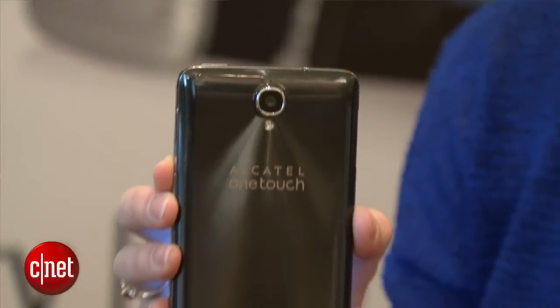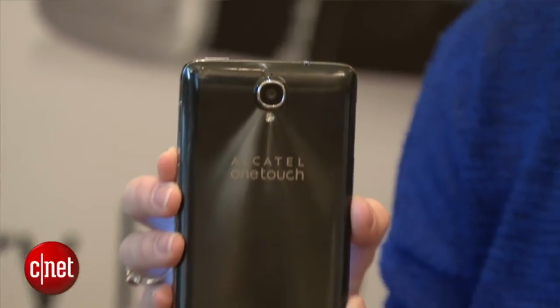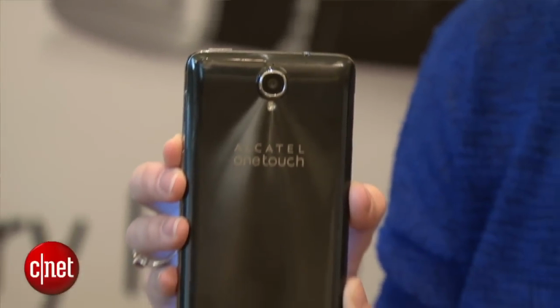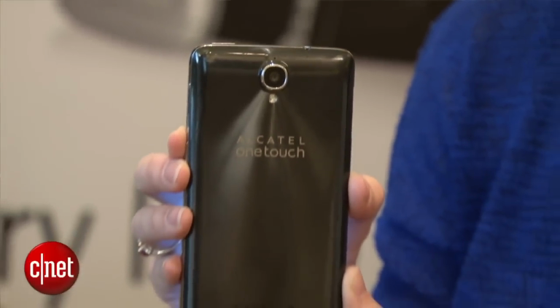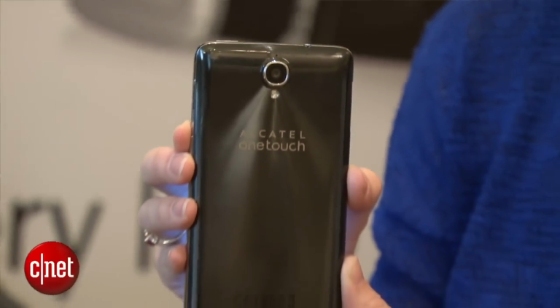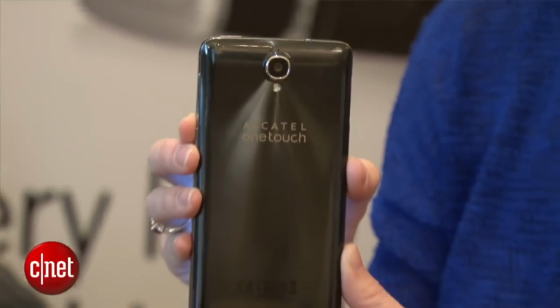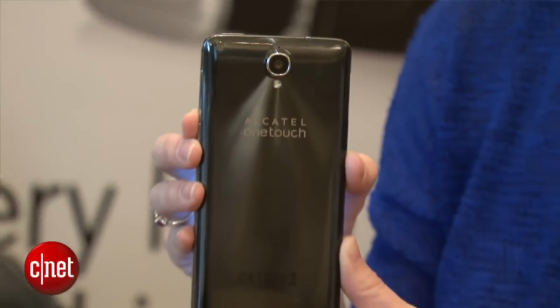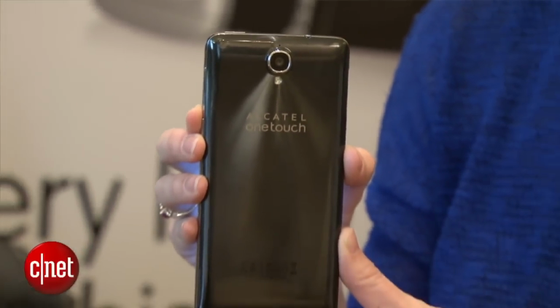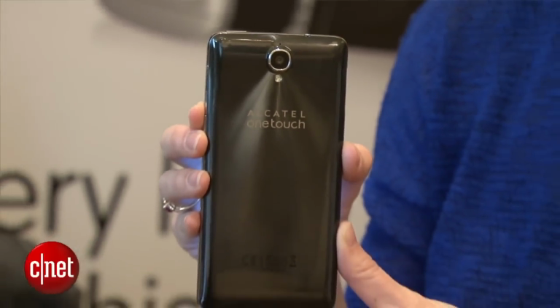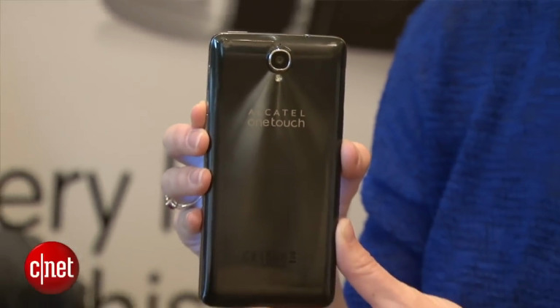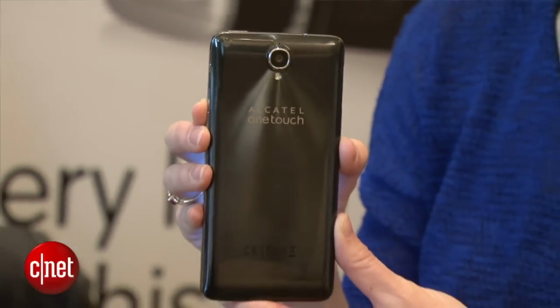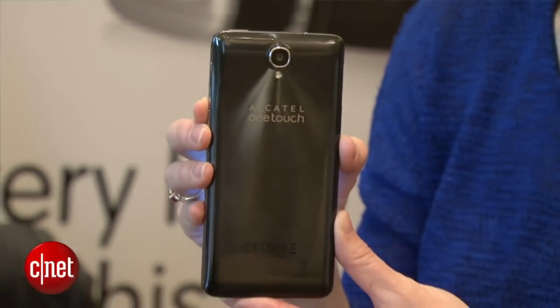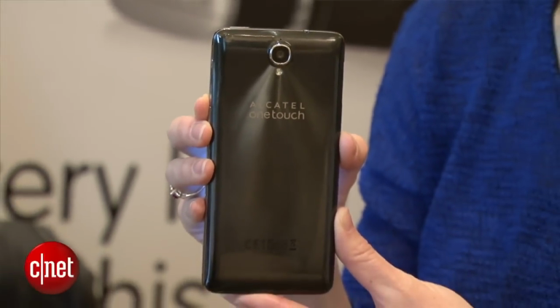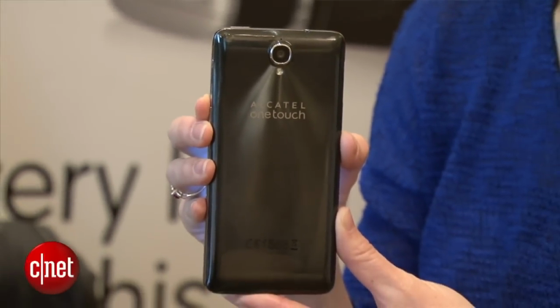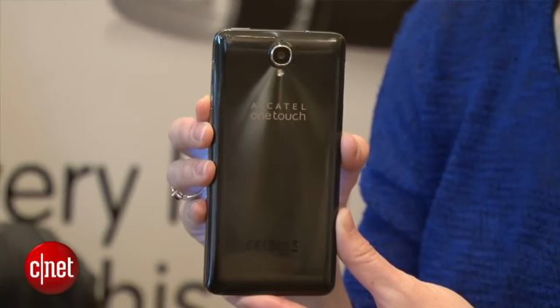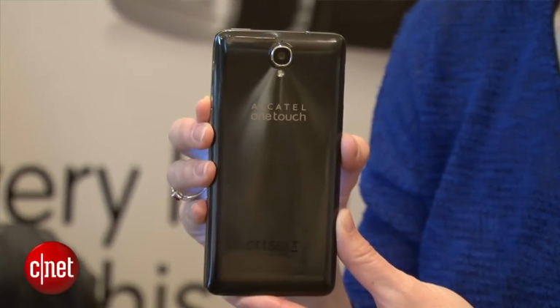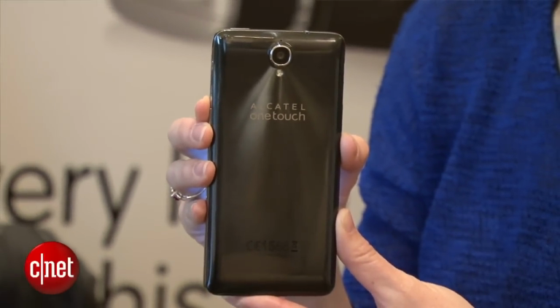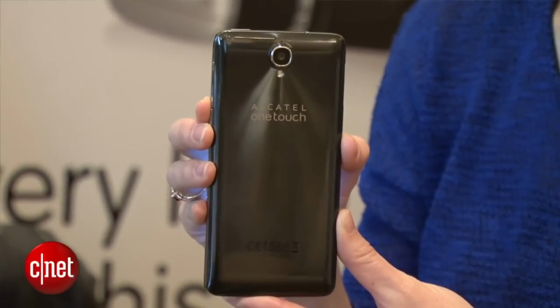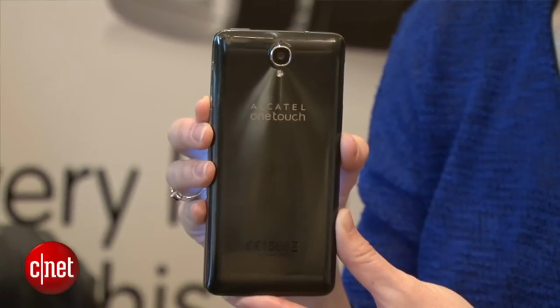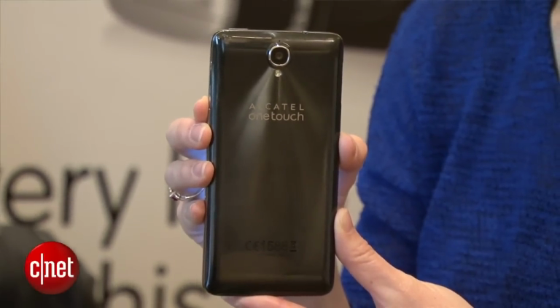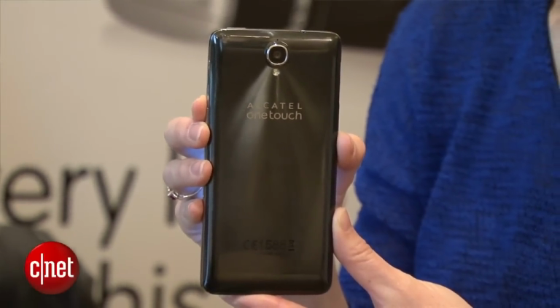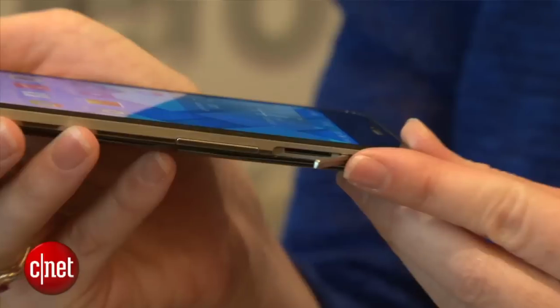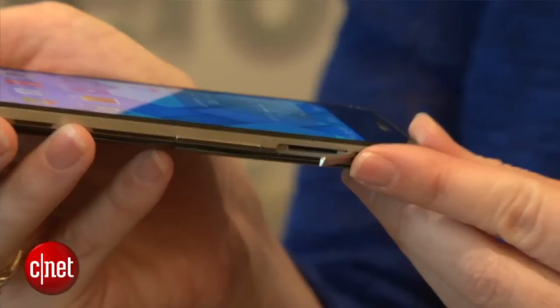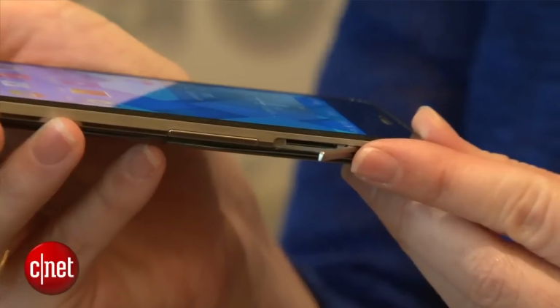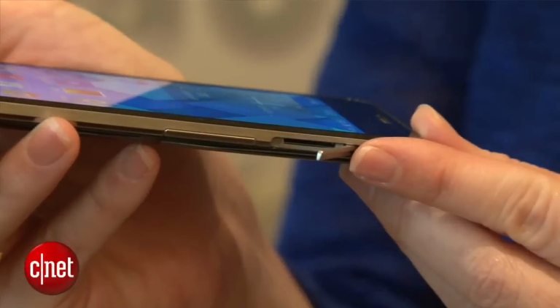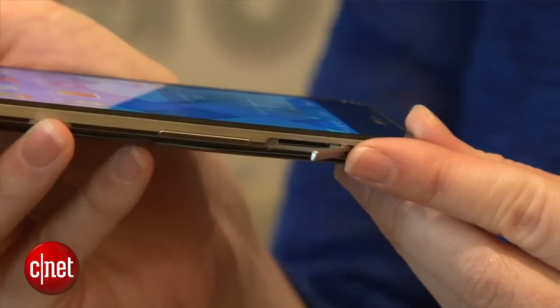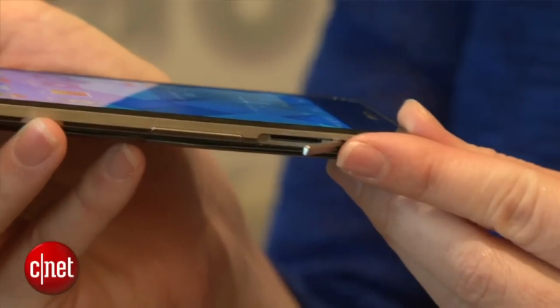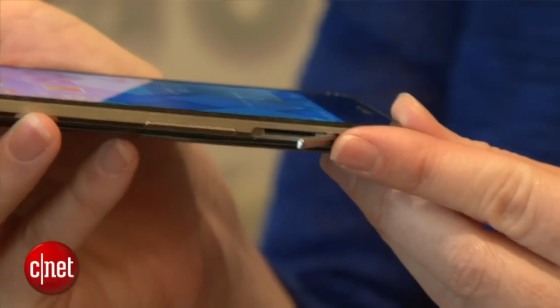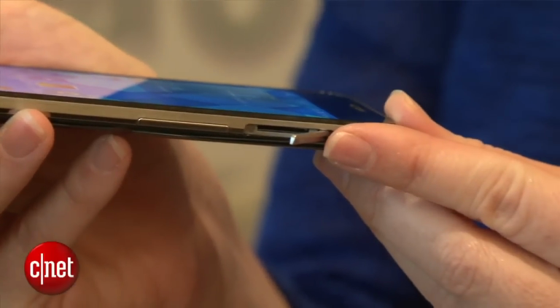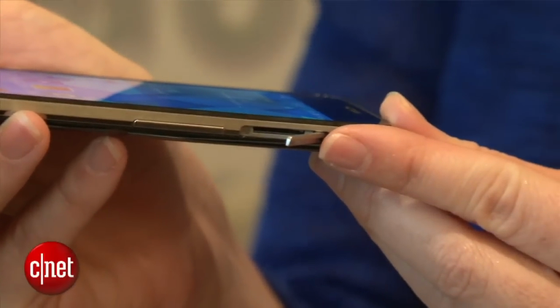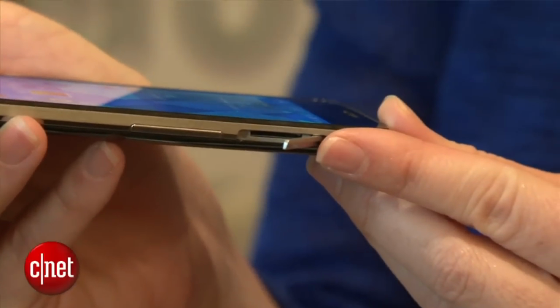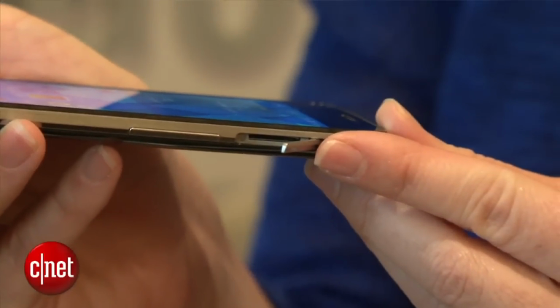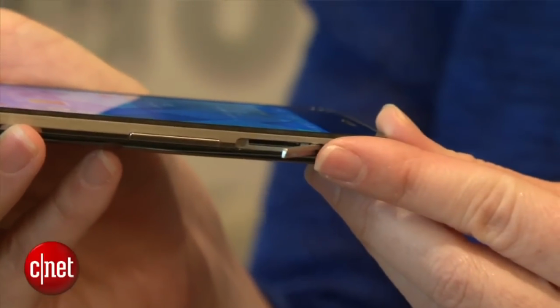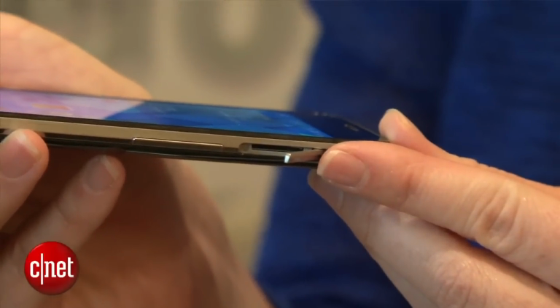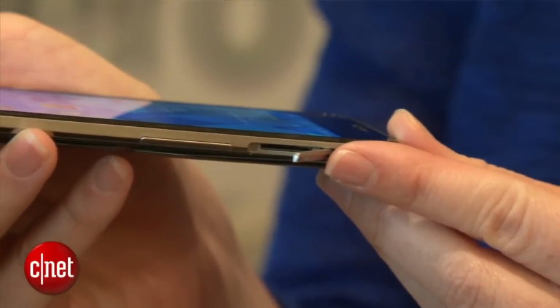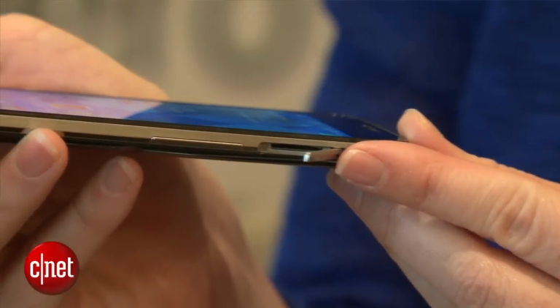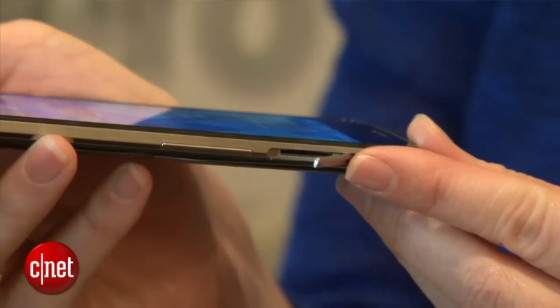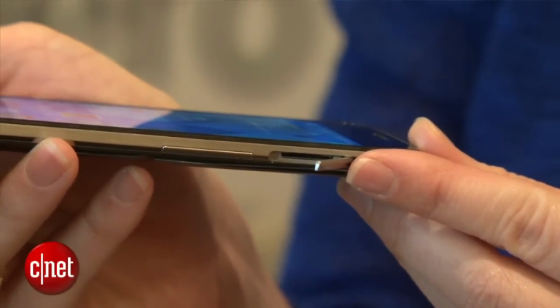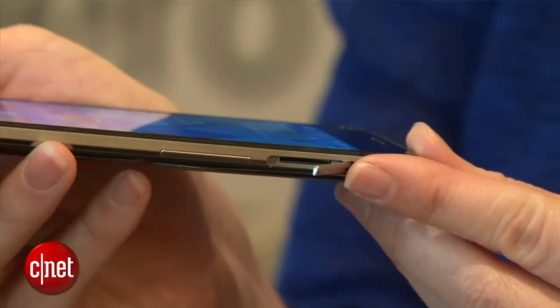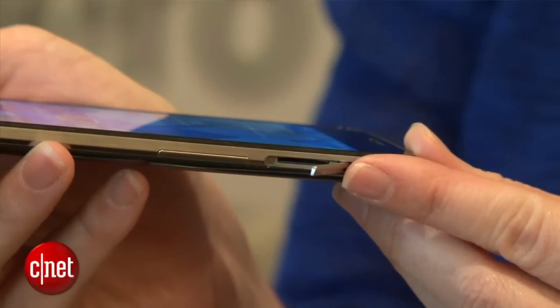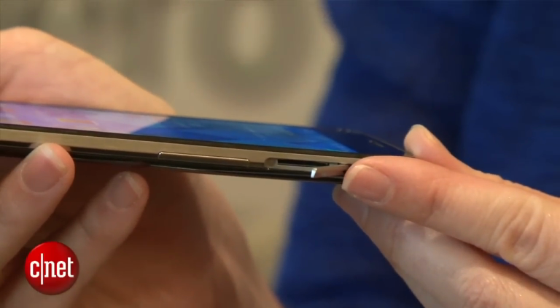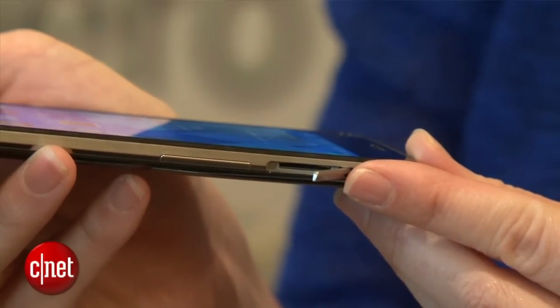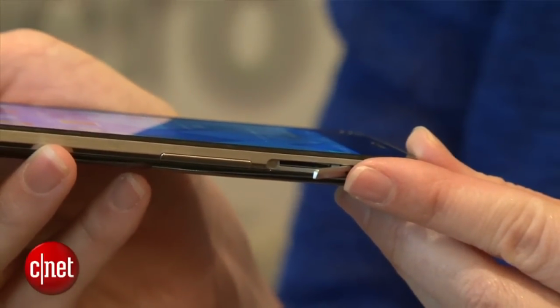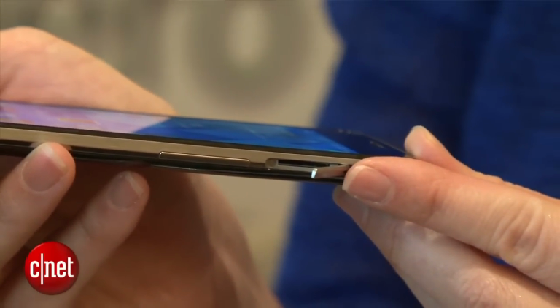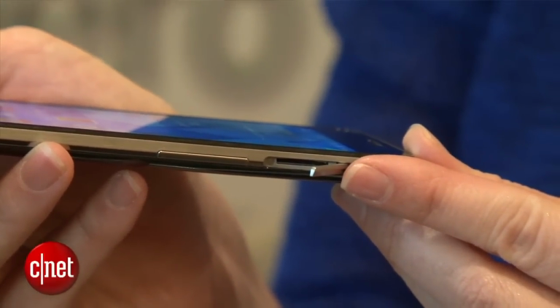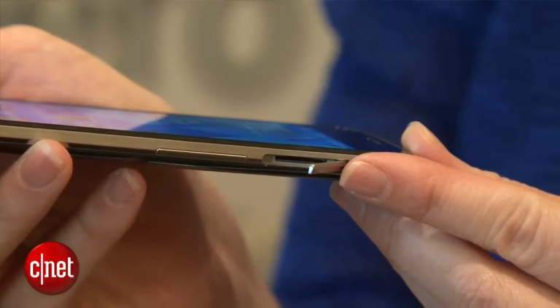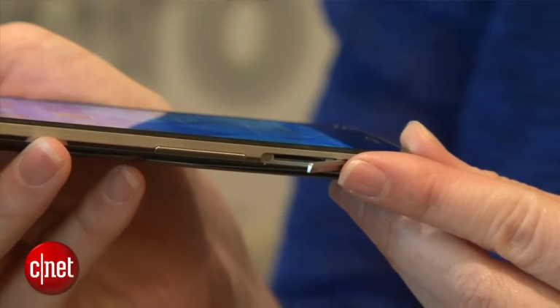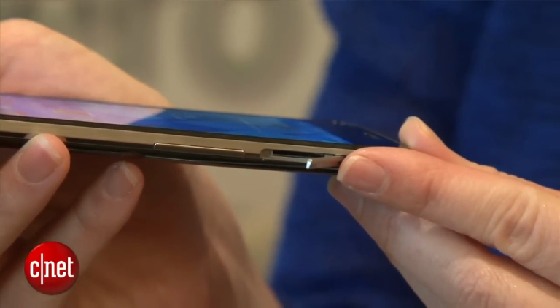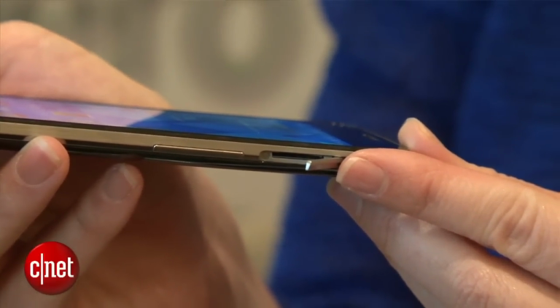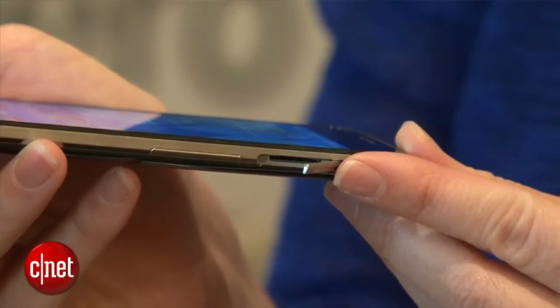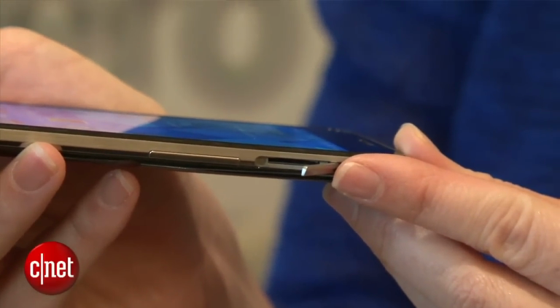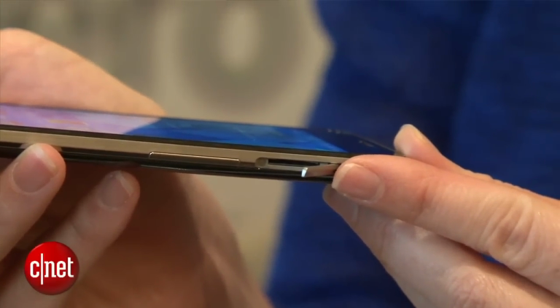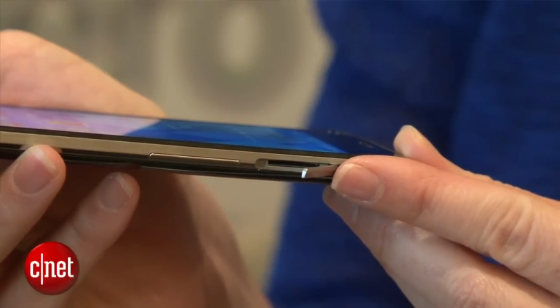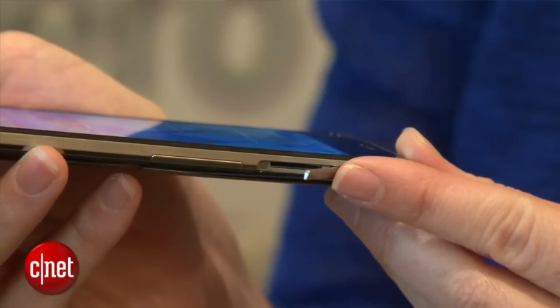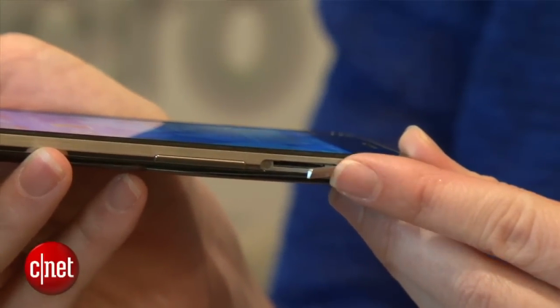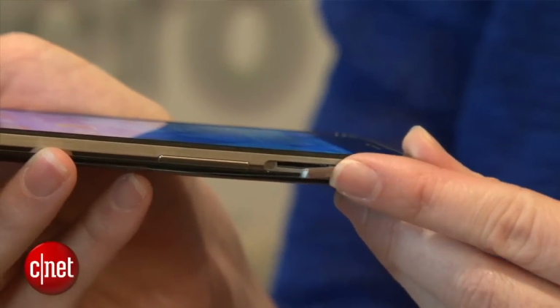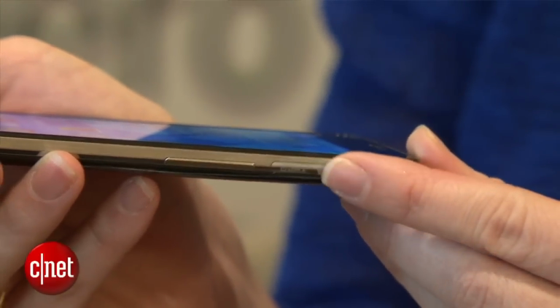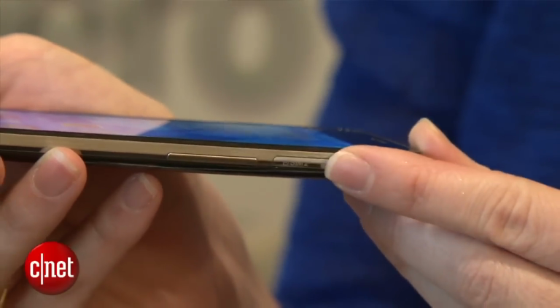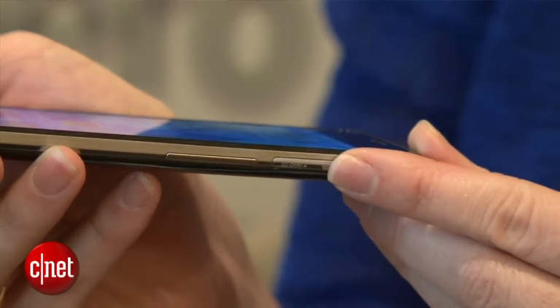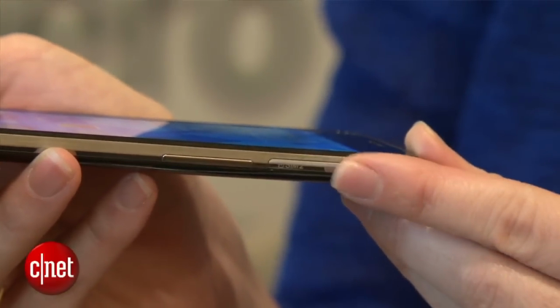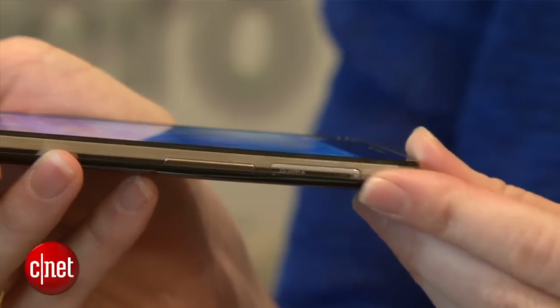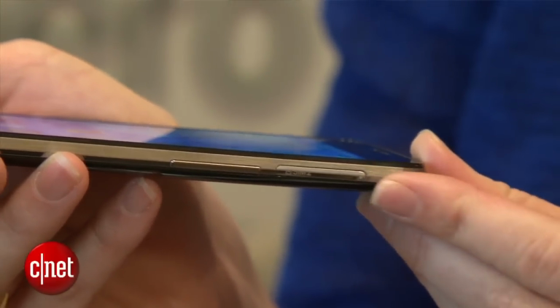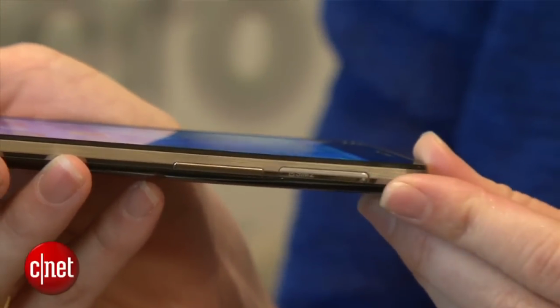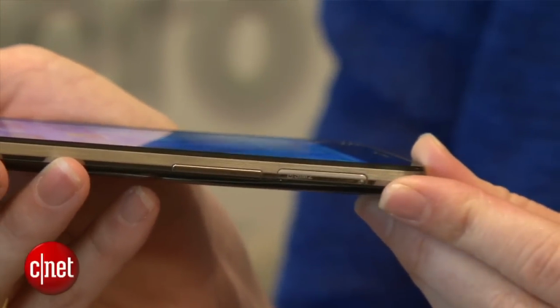This device is dual SIM. You press pretty hard on the sides to open up the SIM card slots, but after that, it is very easy to close.